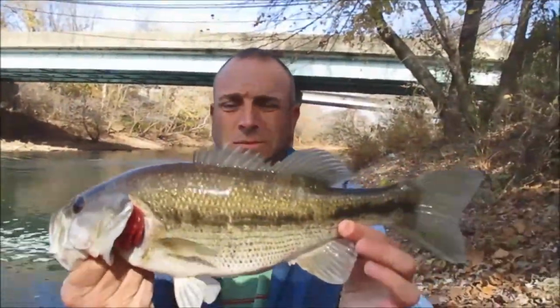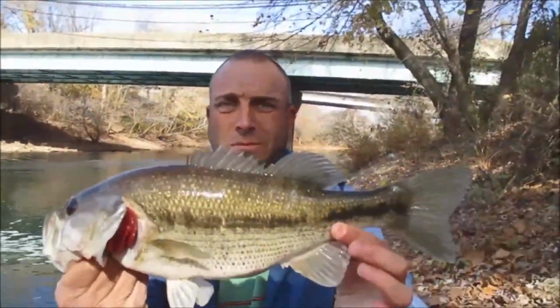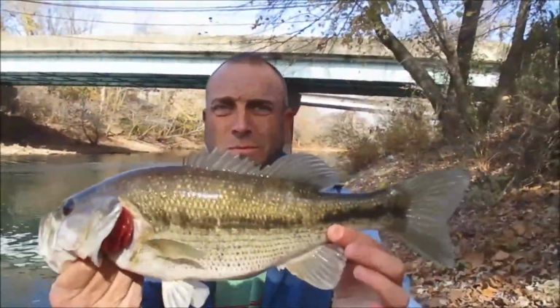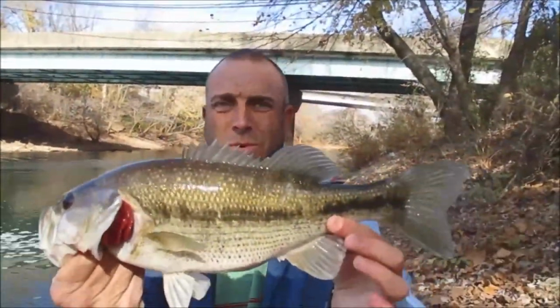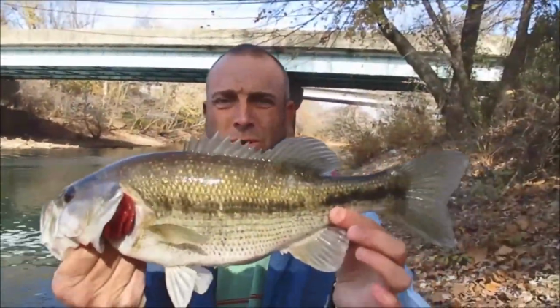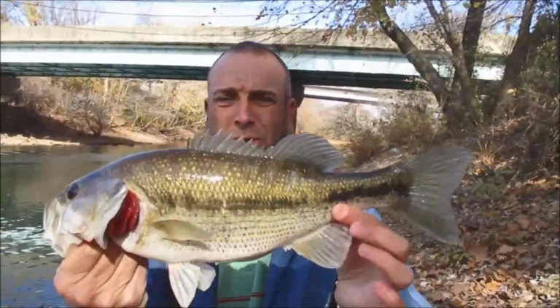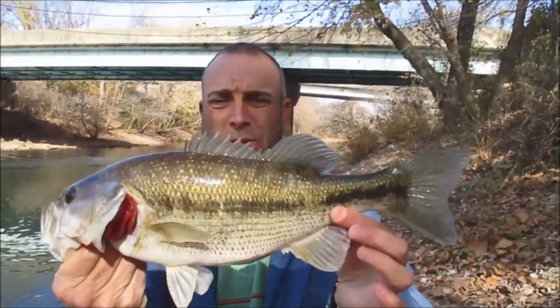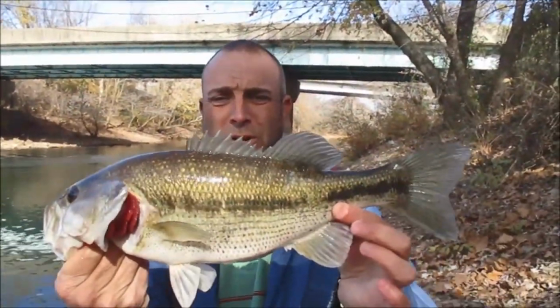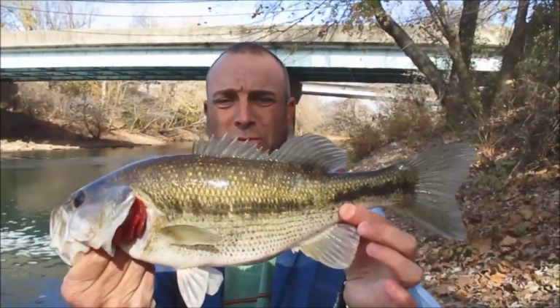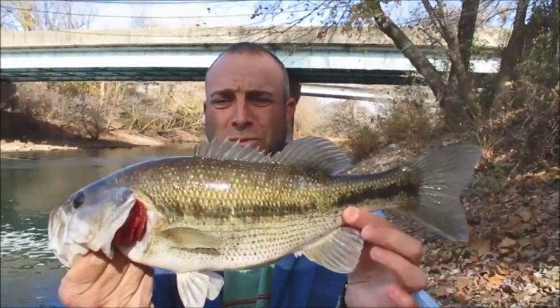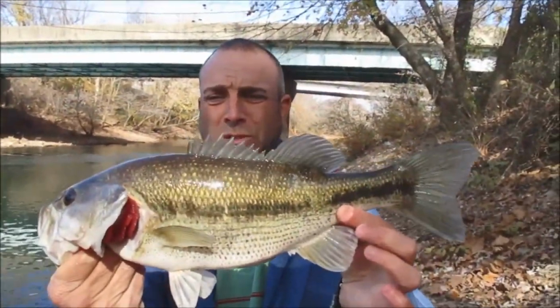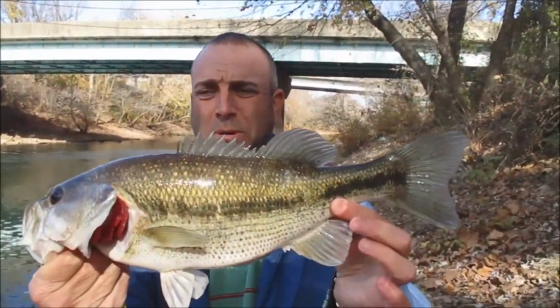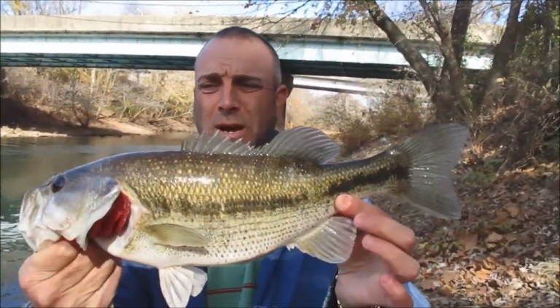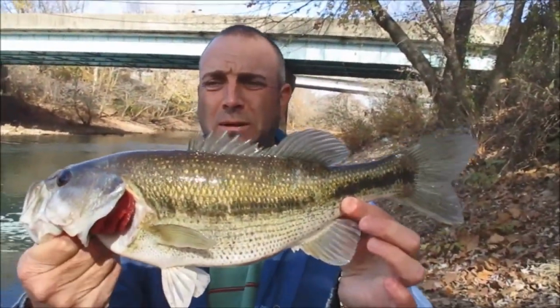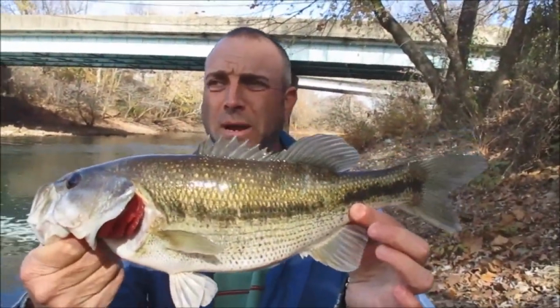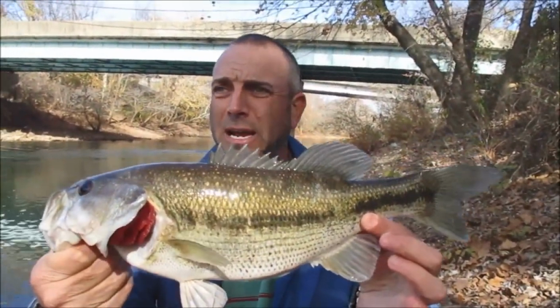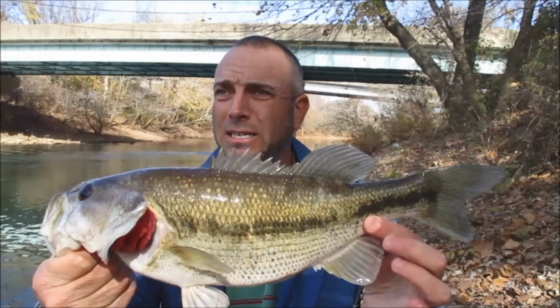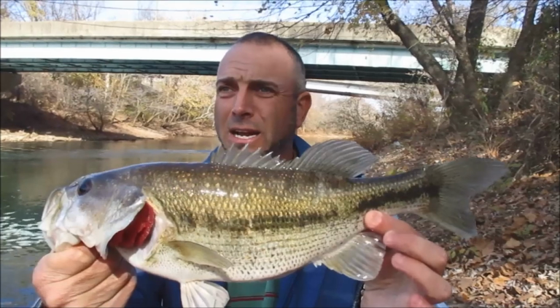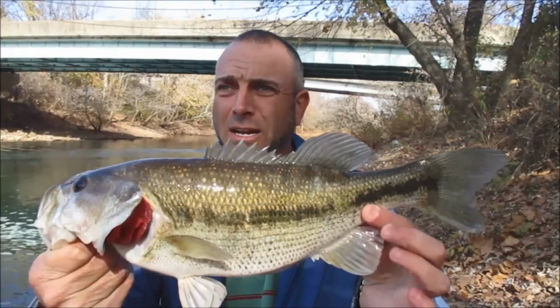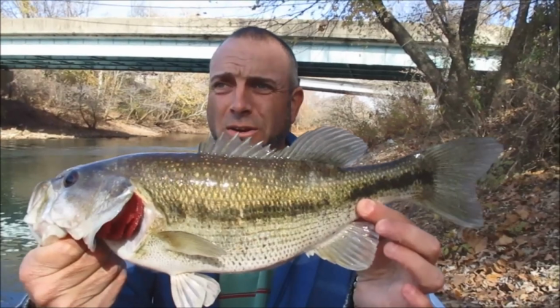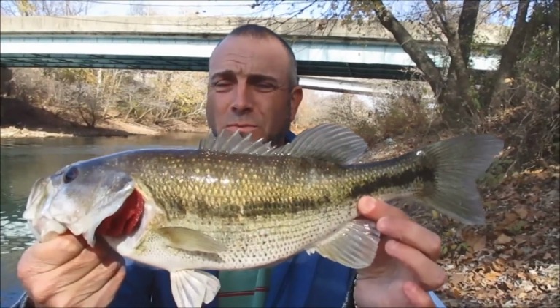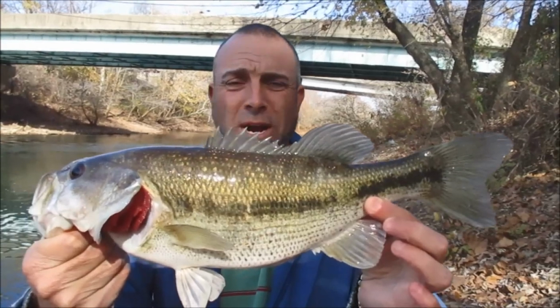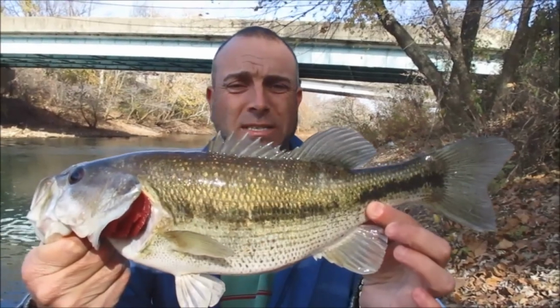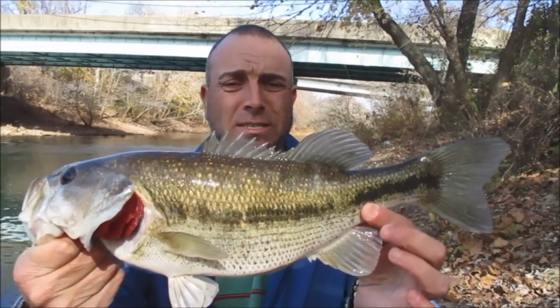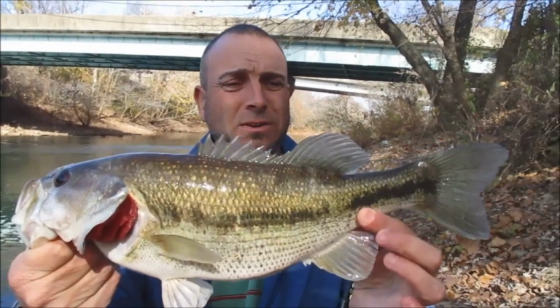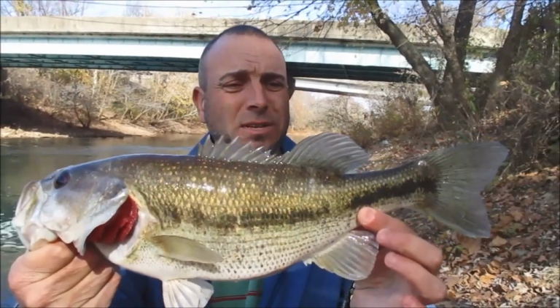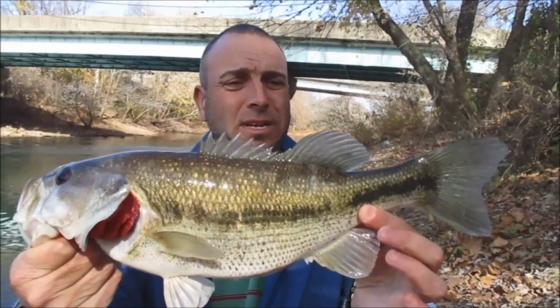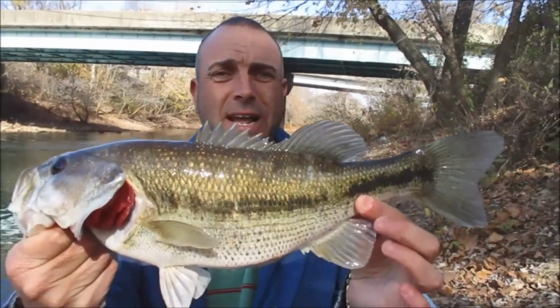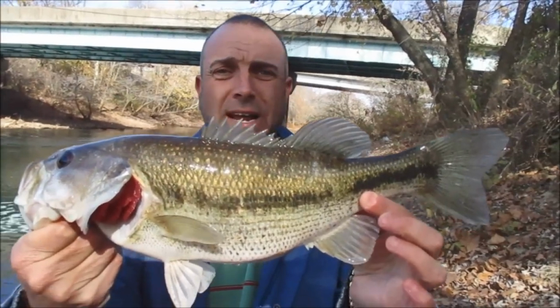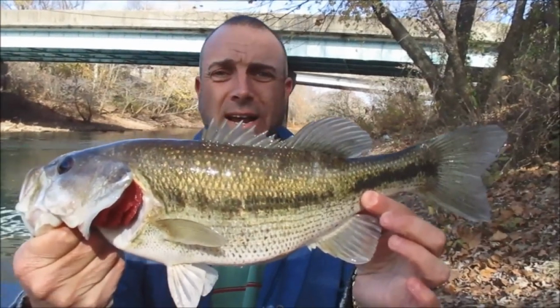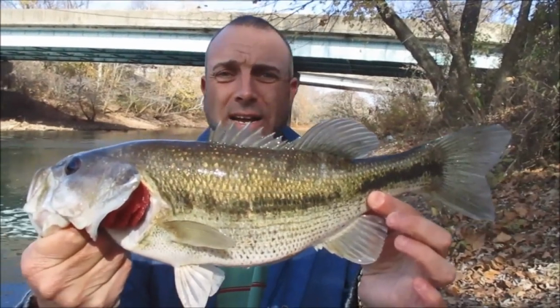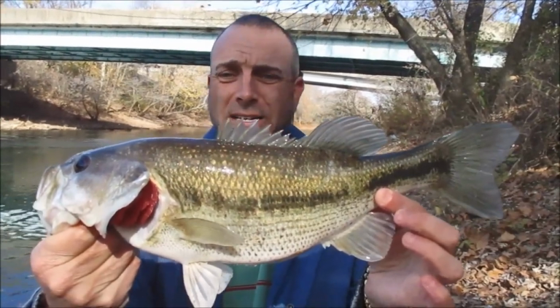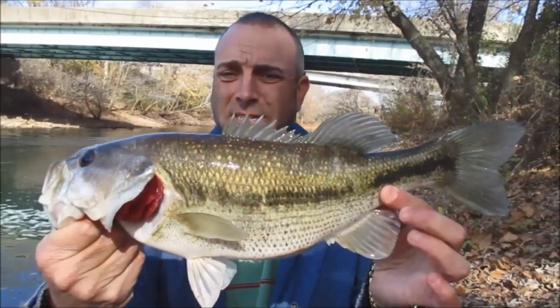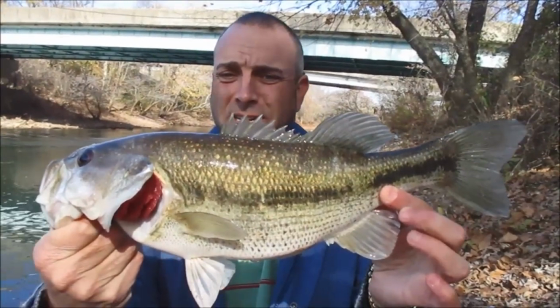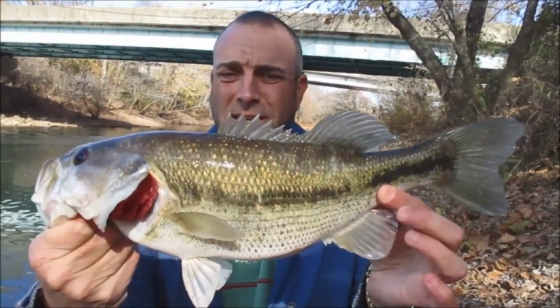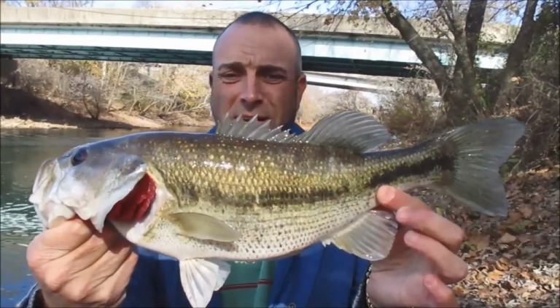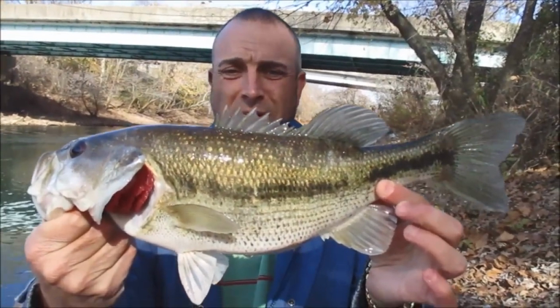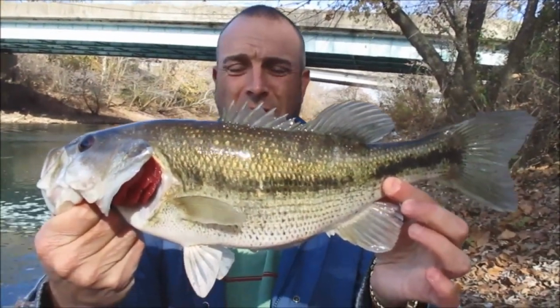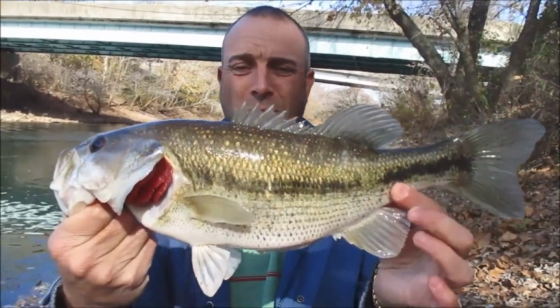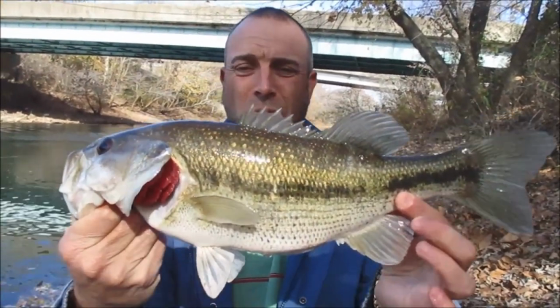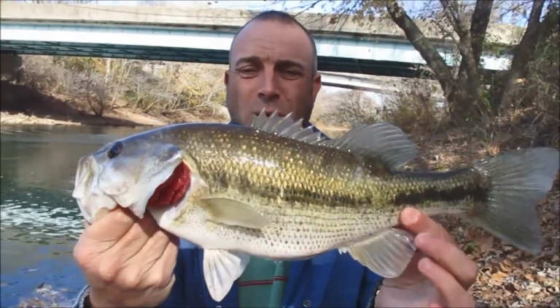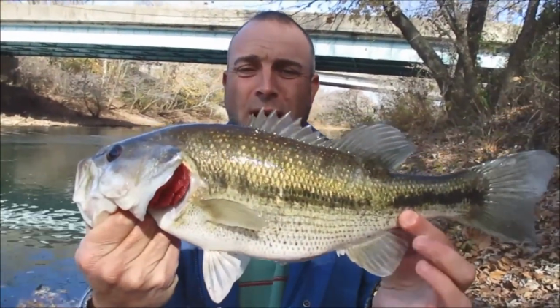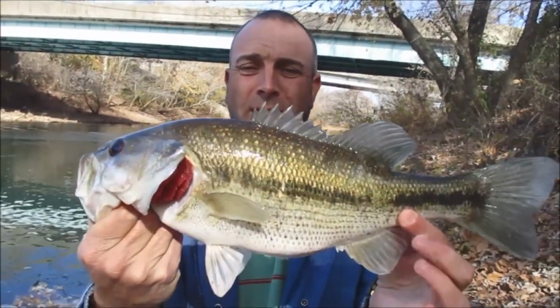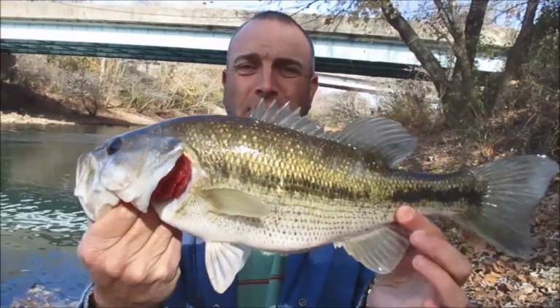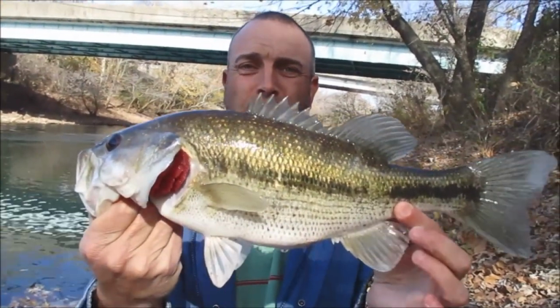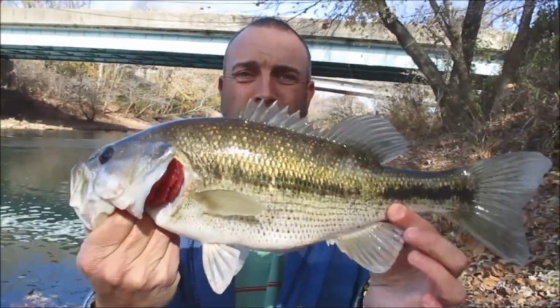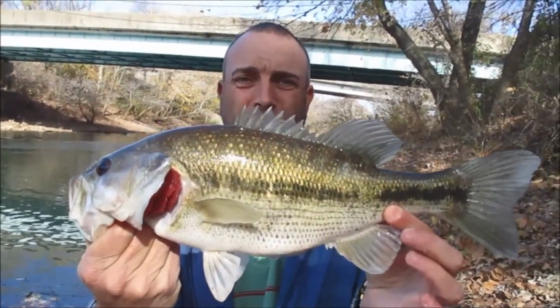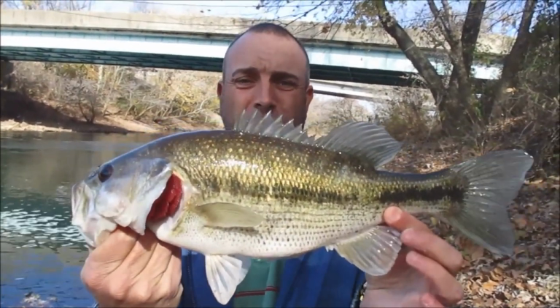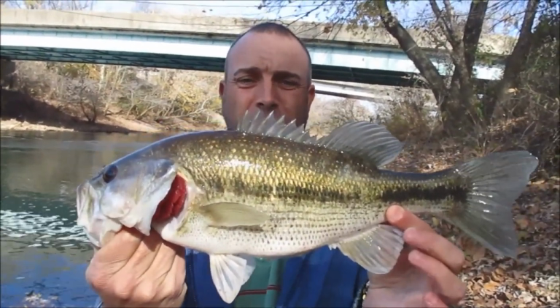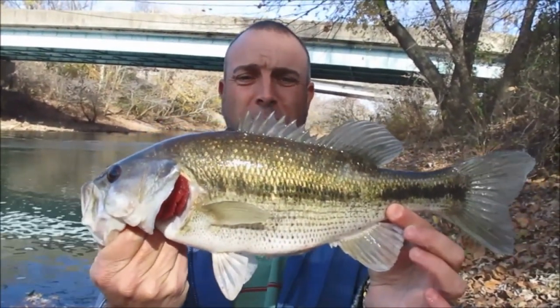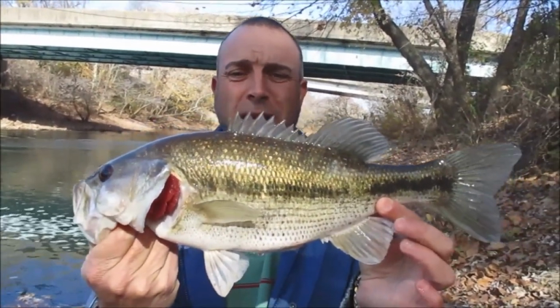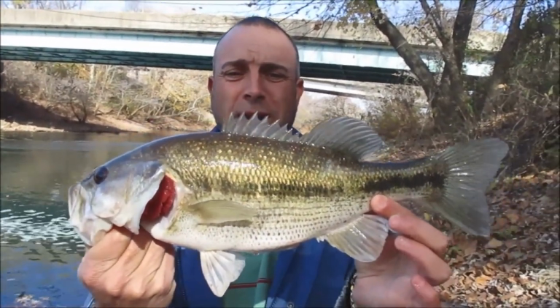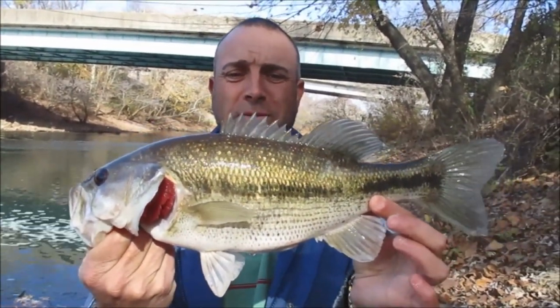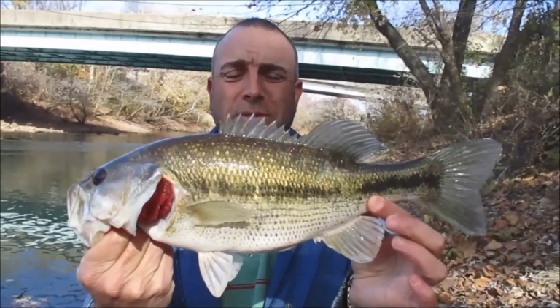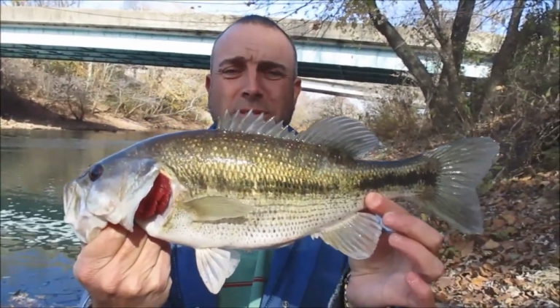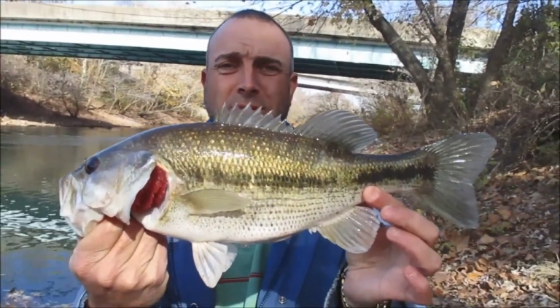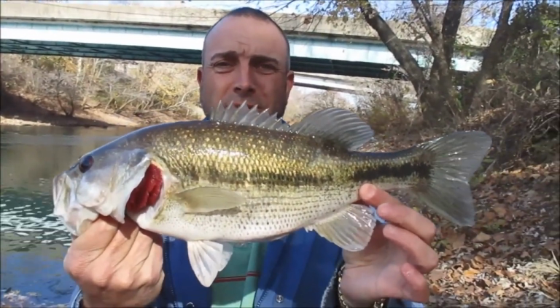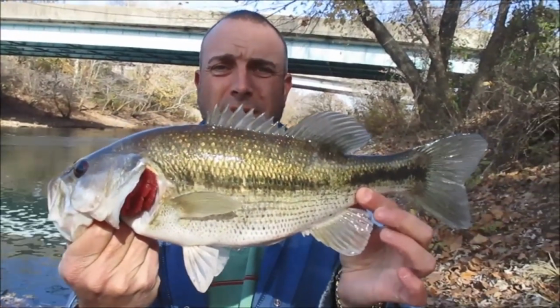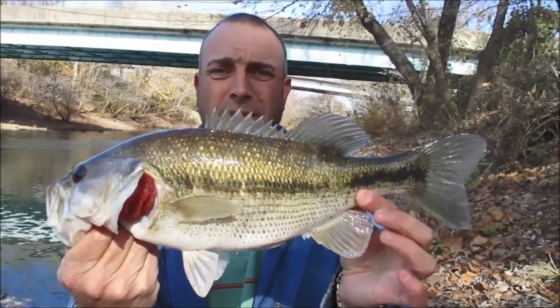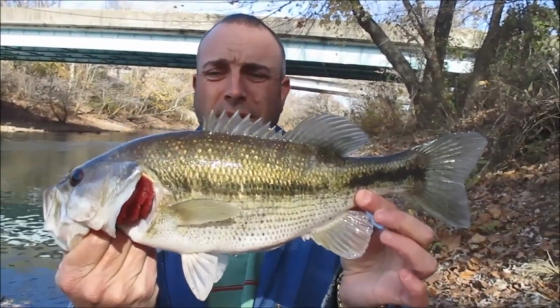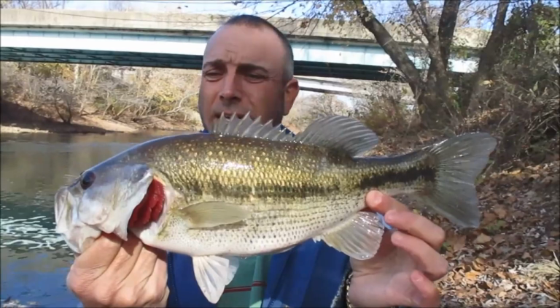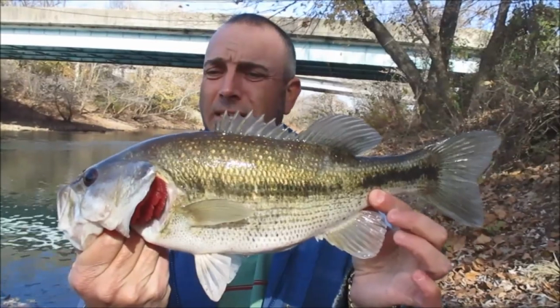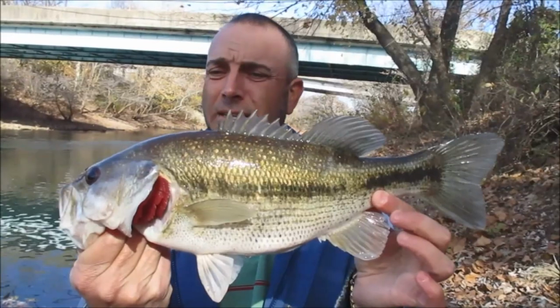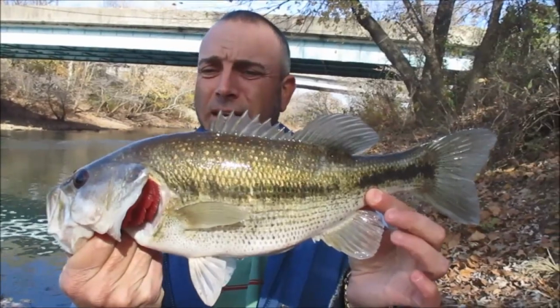What a beautiful spotted bass. Good way to start the day, guys. Wow, he's pushing three pounds.